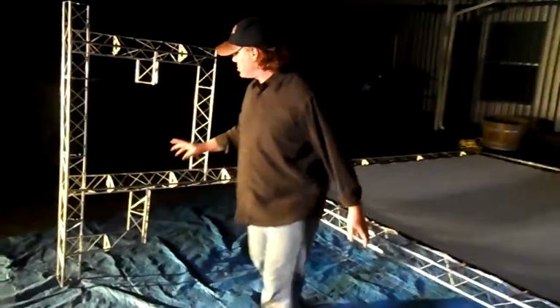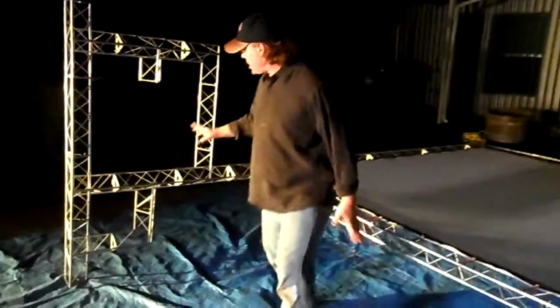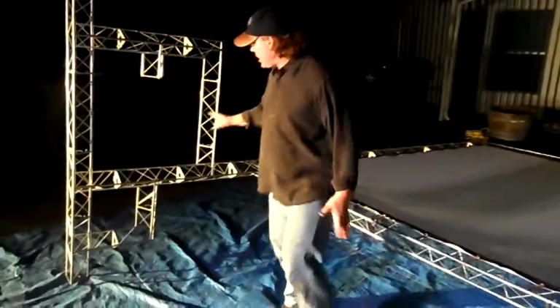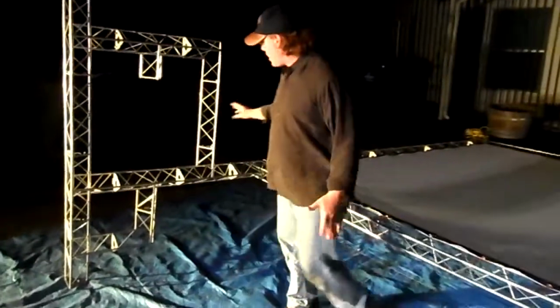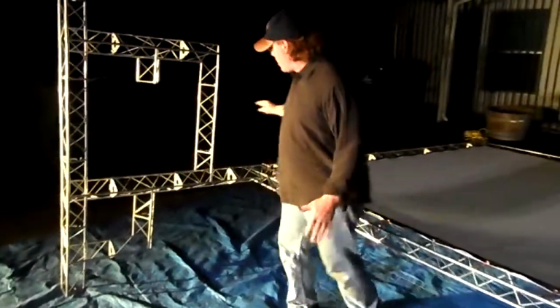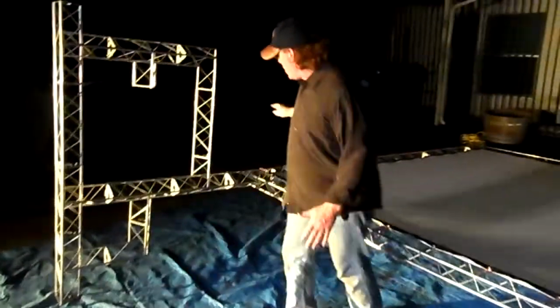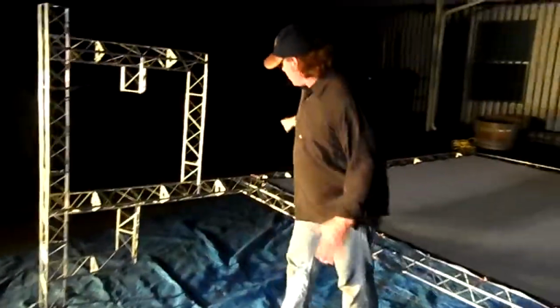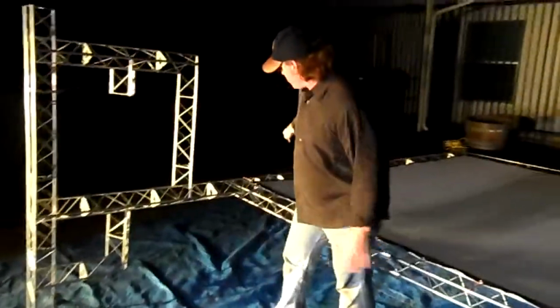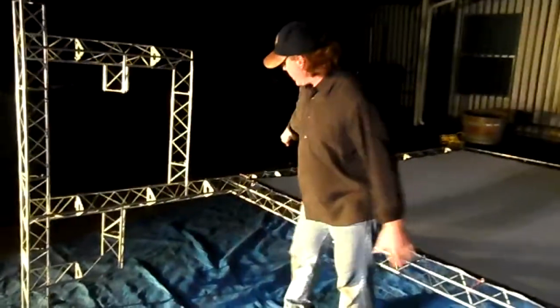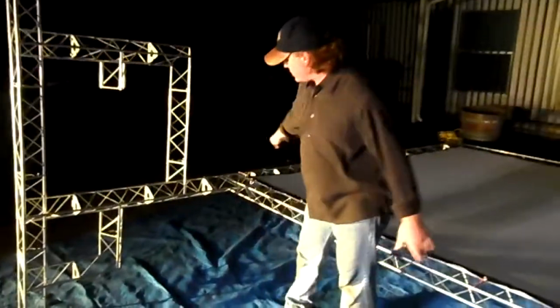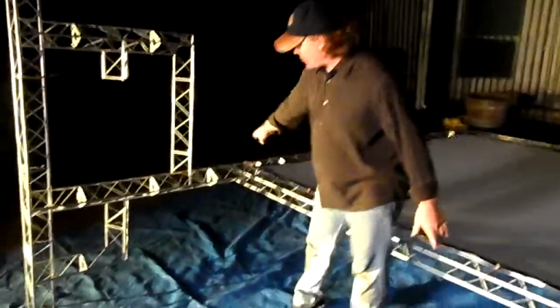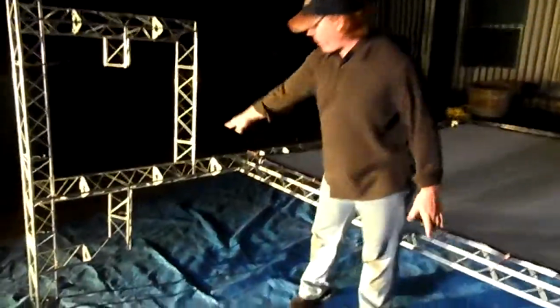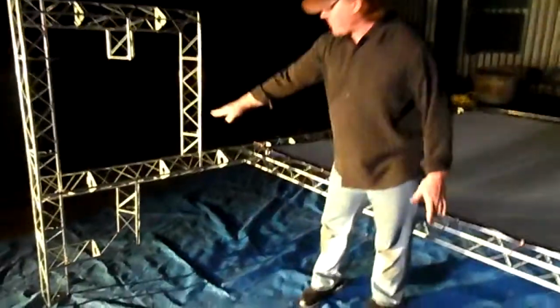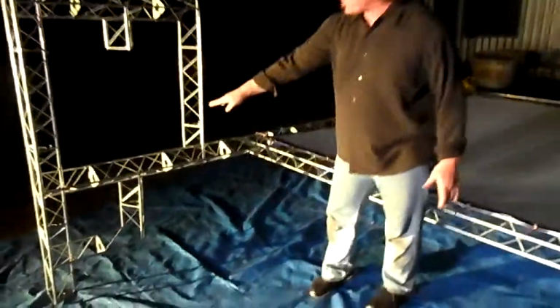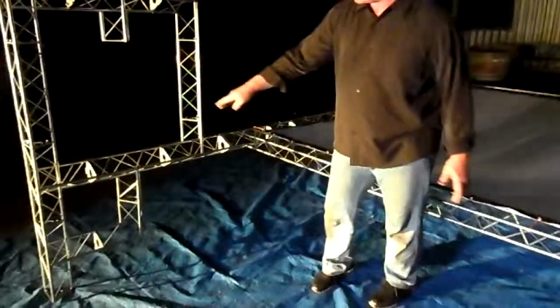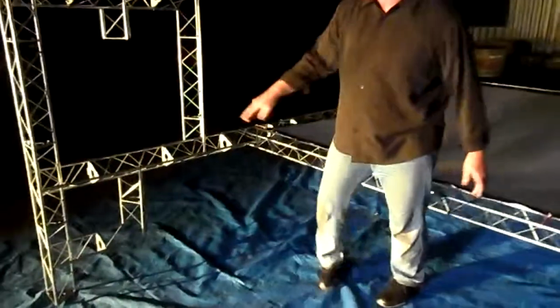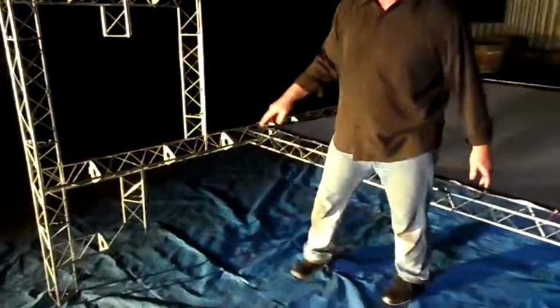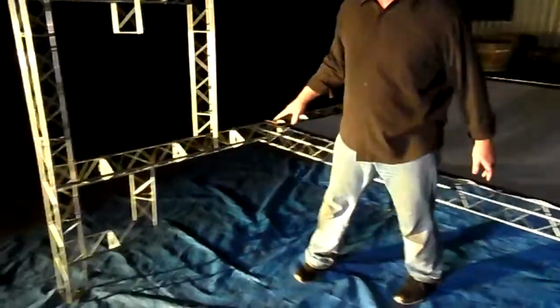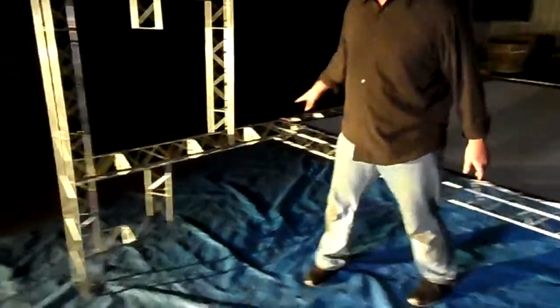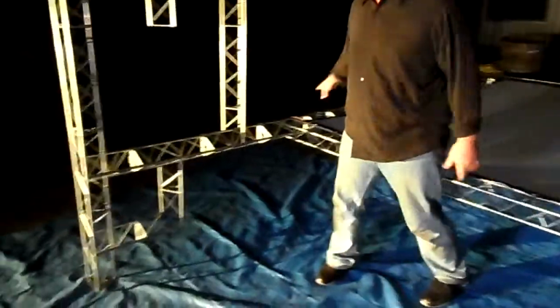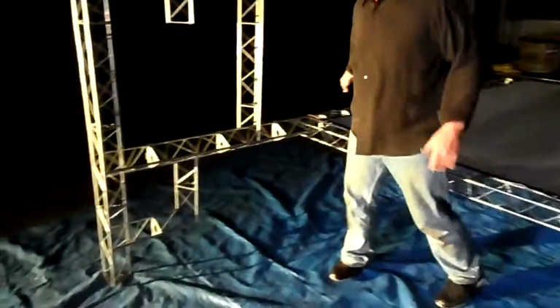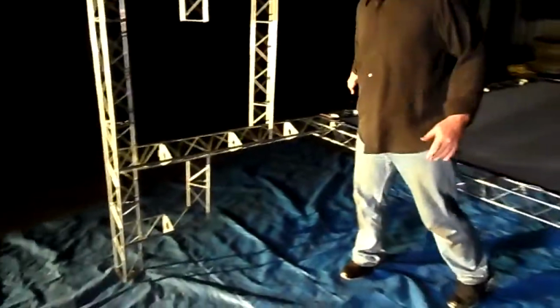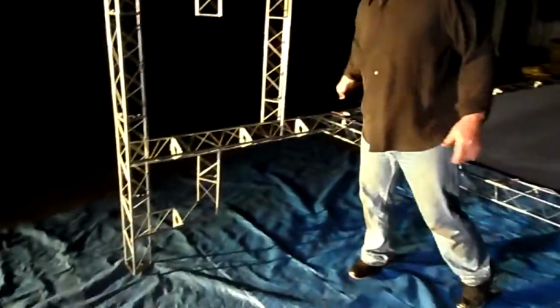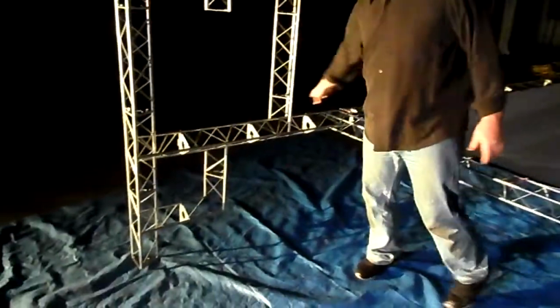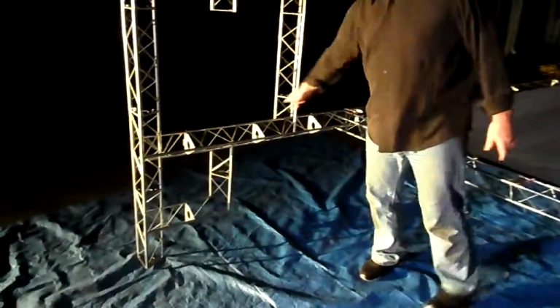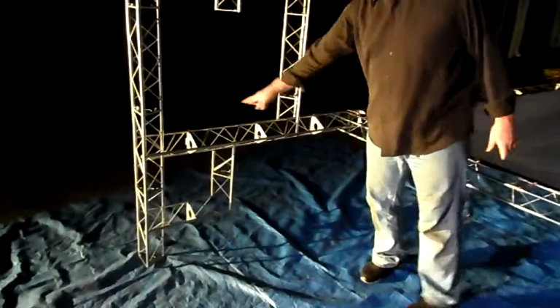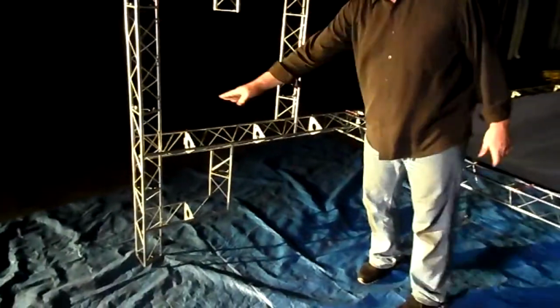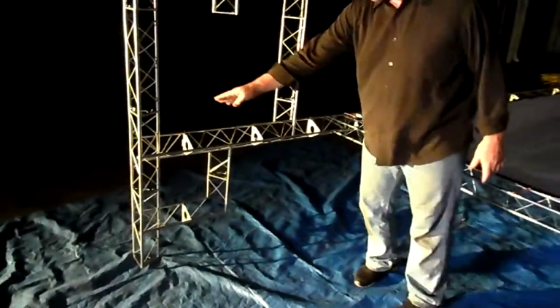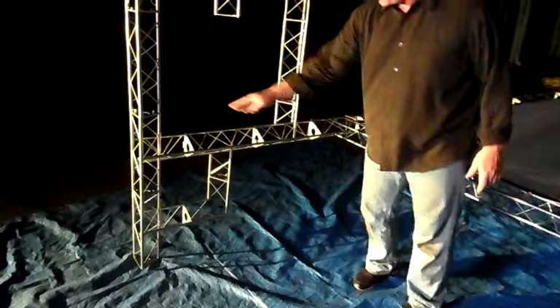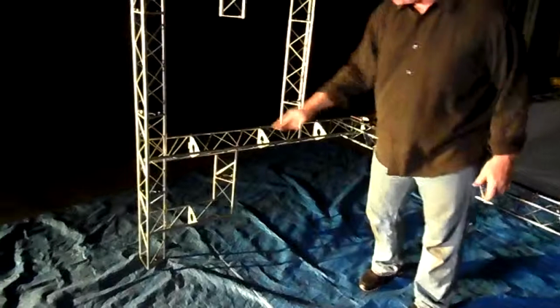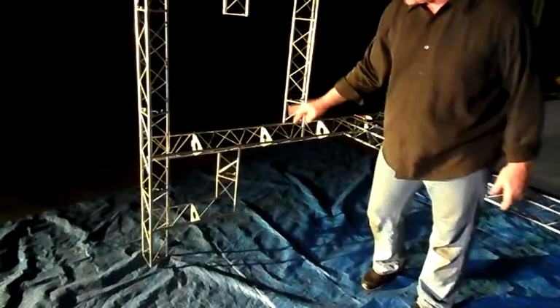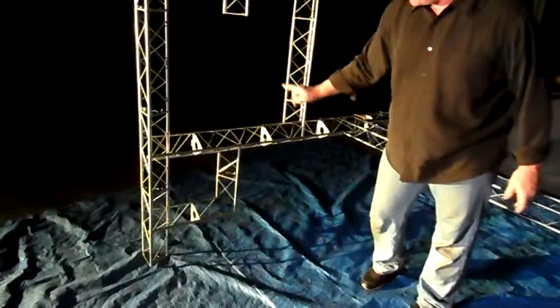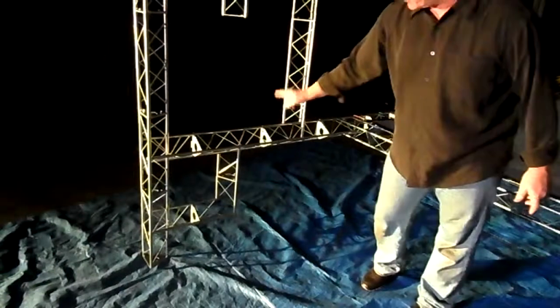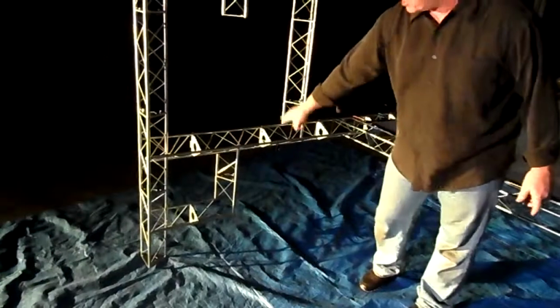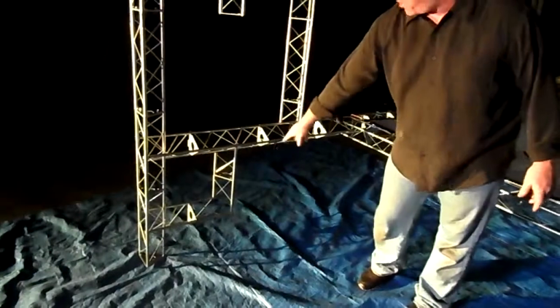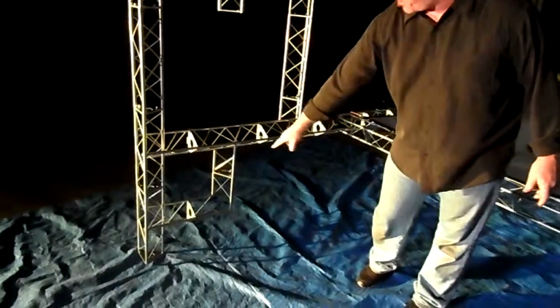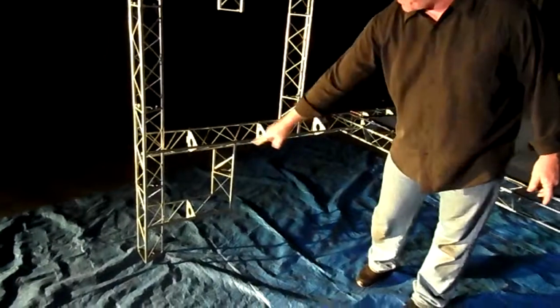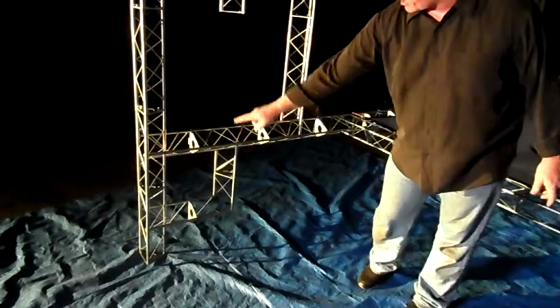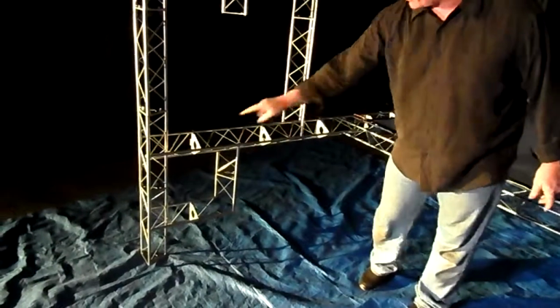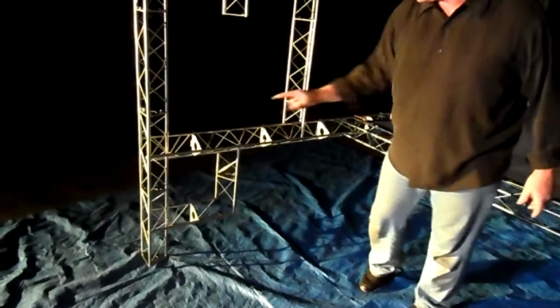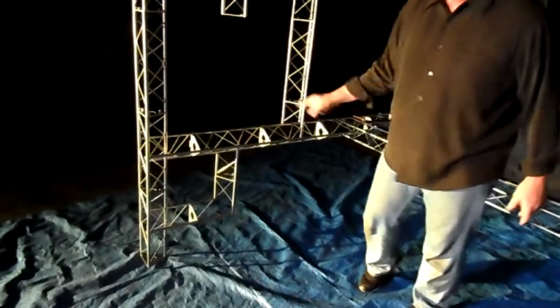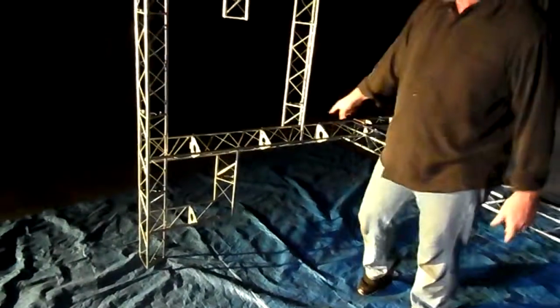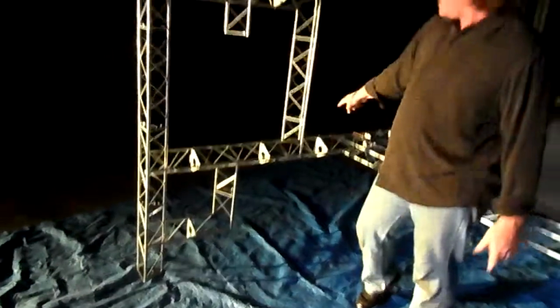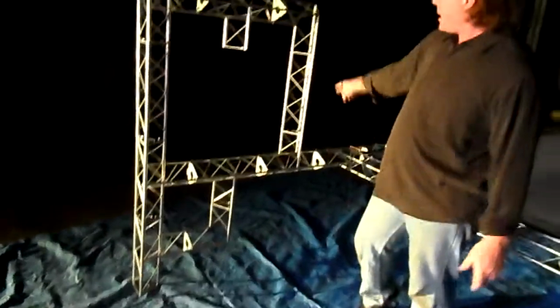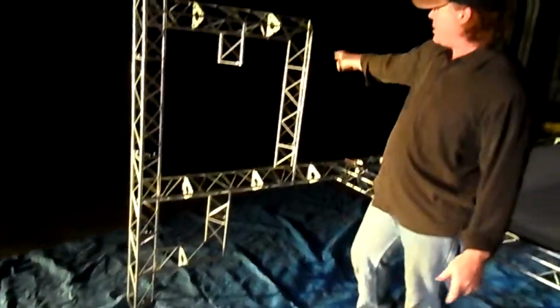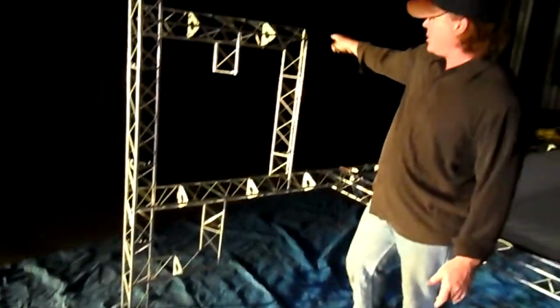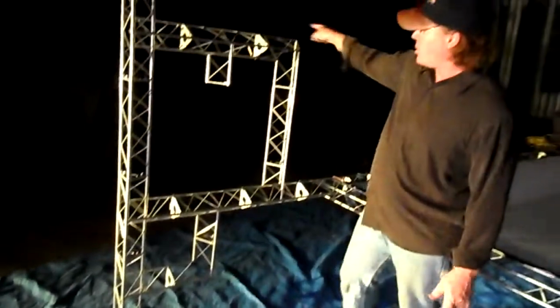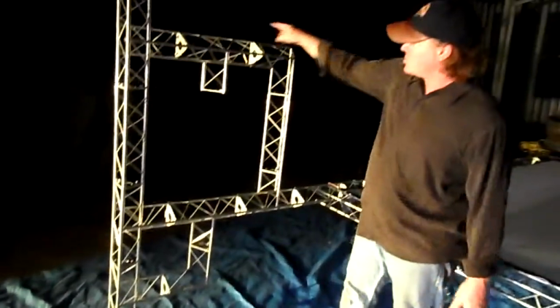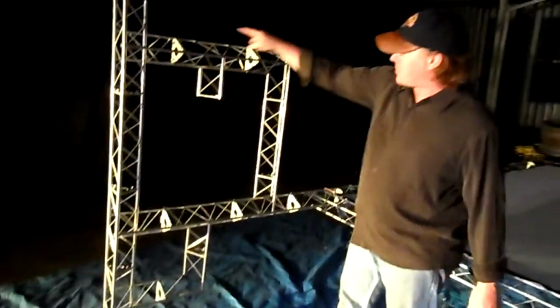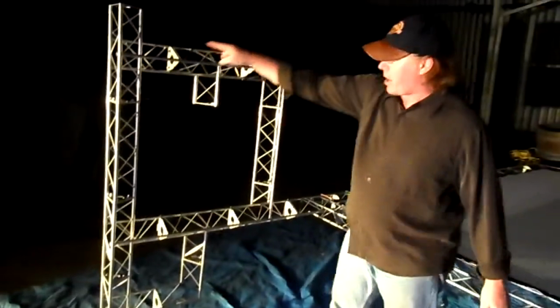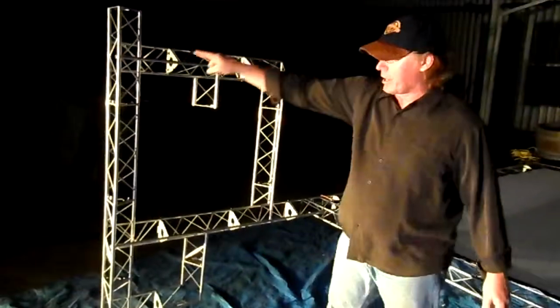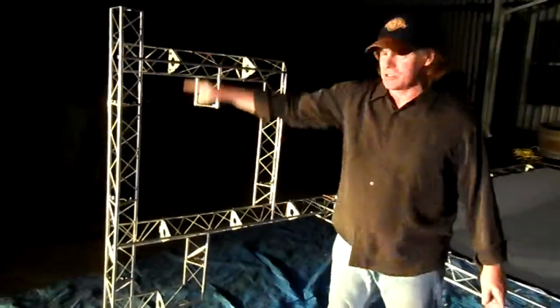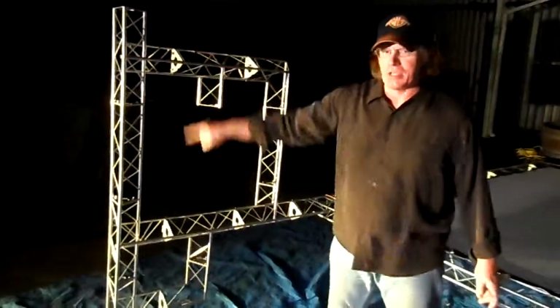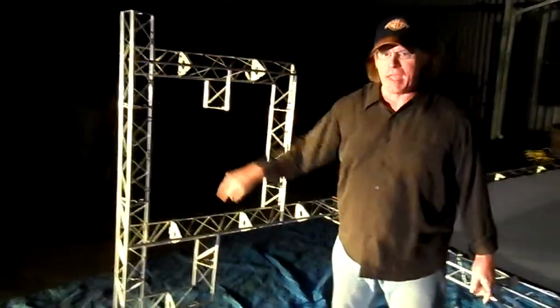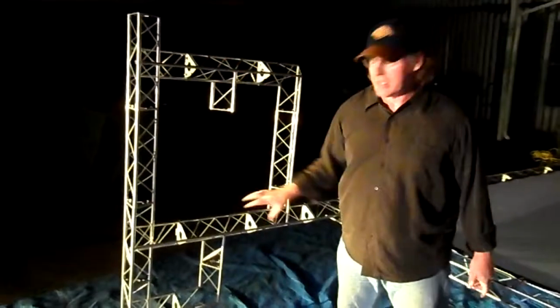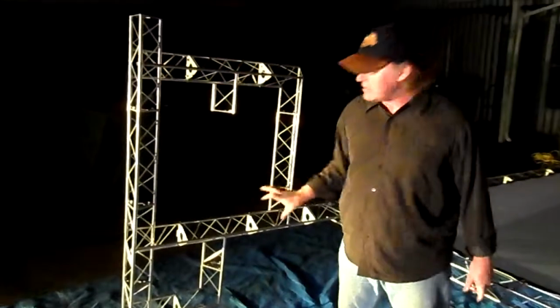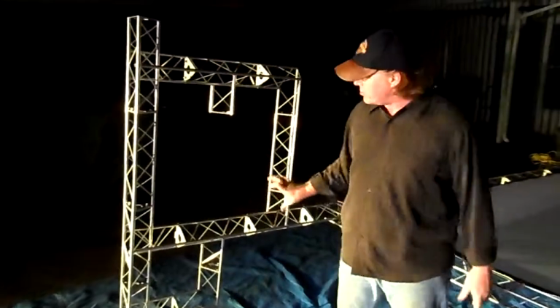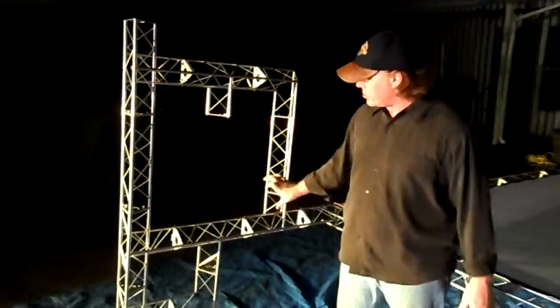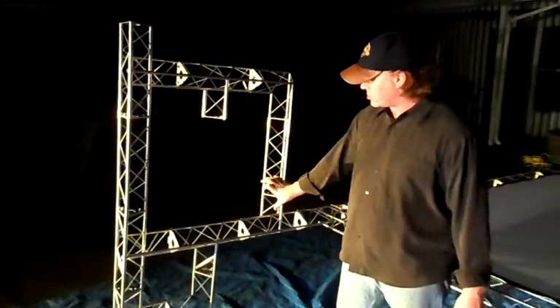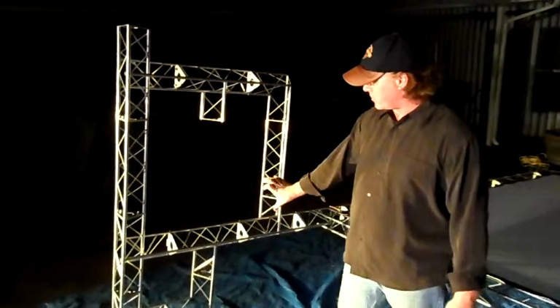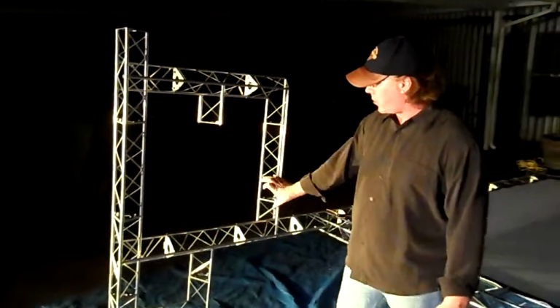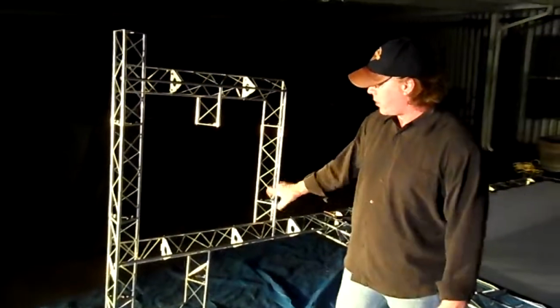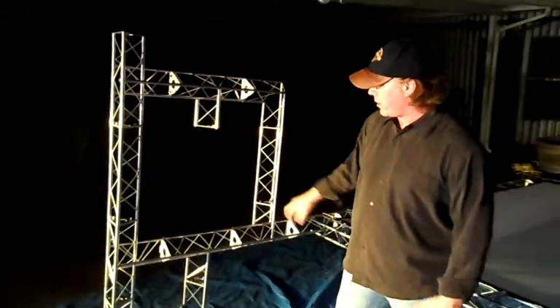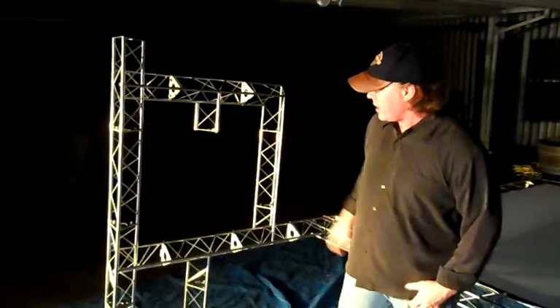As you can see here, the way this frame structure is, you have the leg coming down, you have a small box and a large box, and that gives you your support.